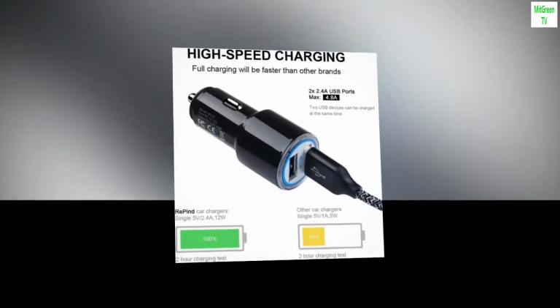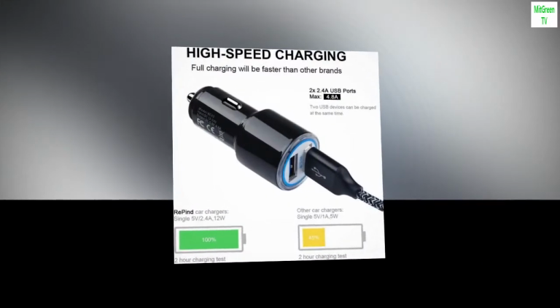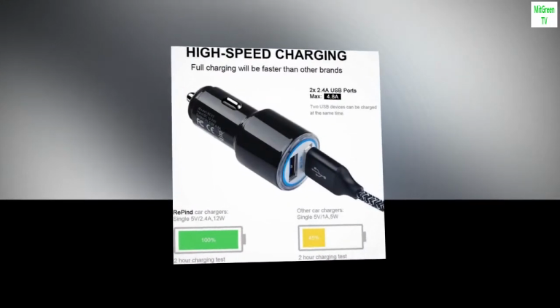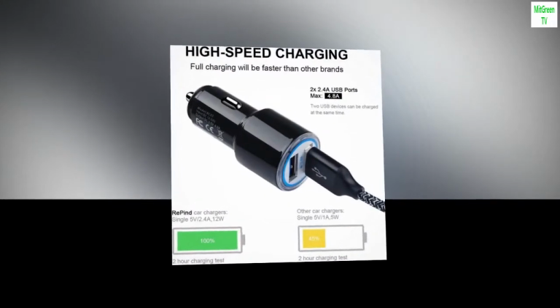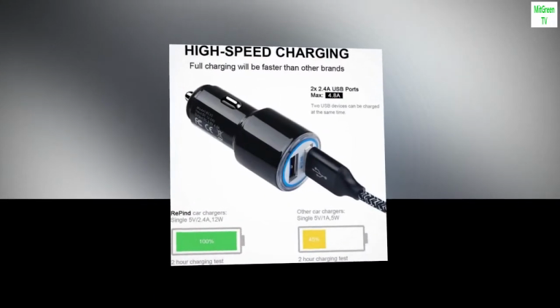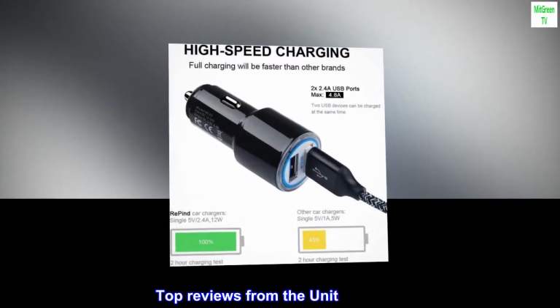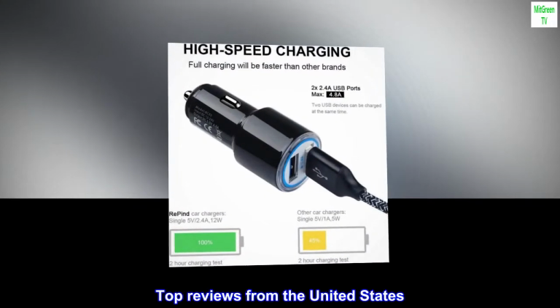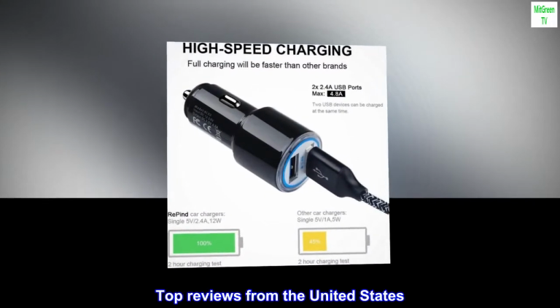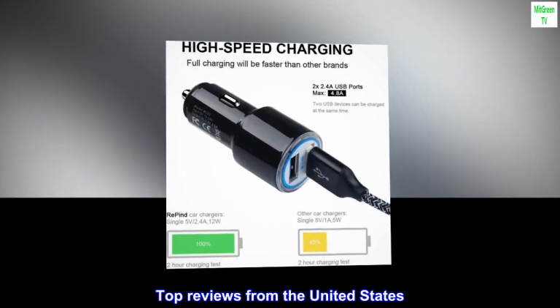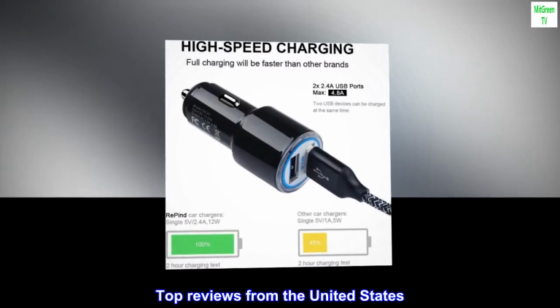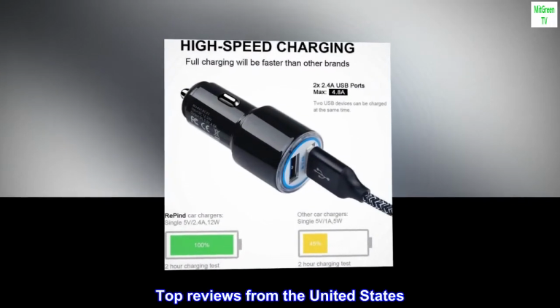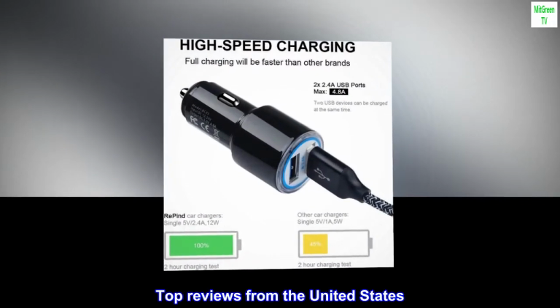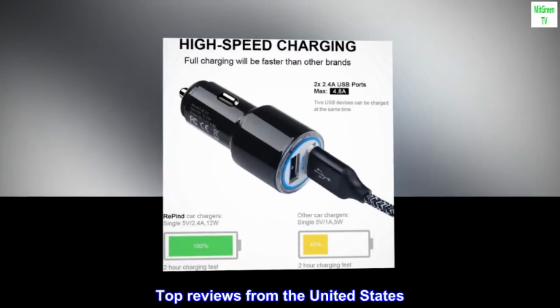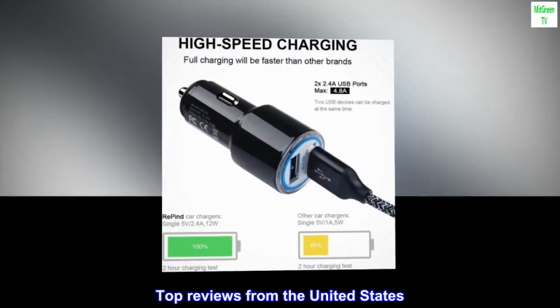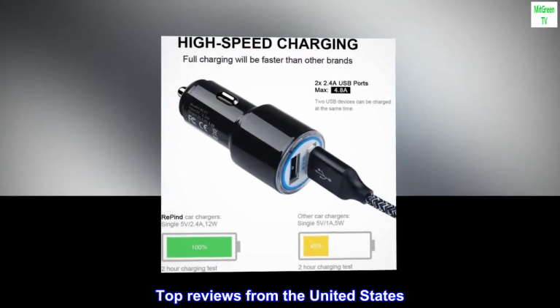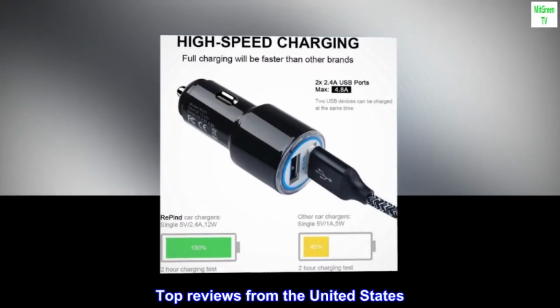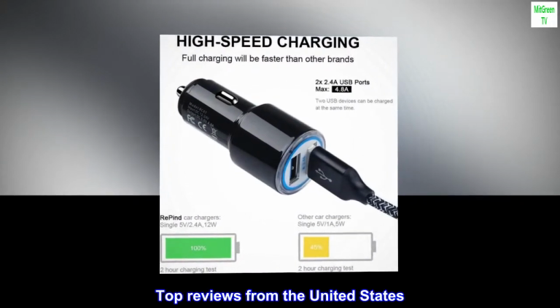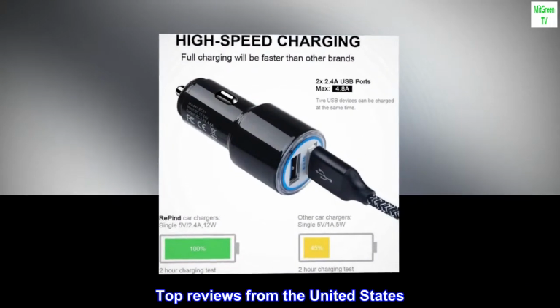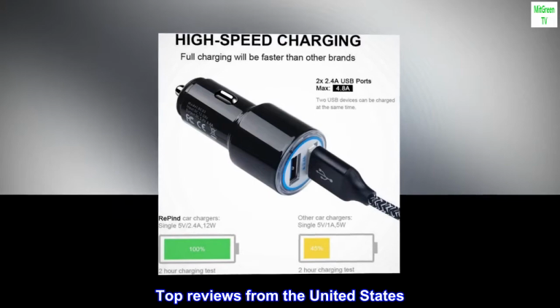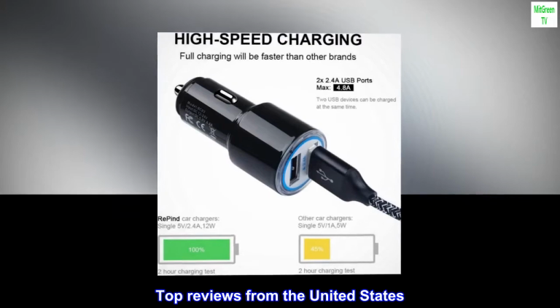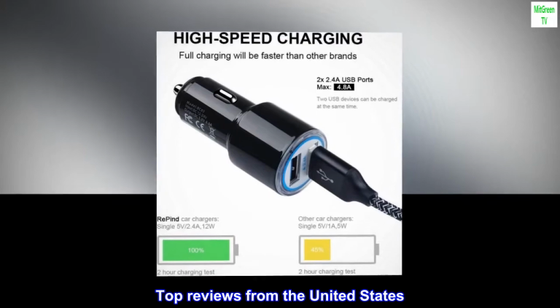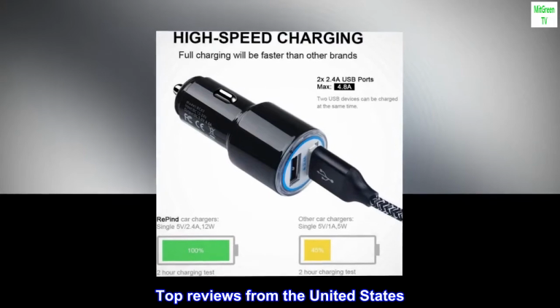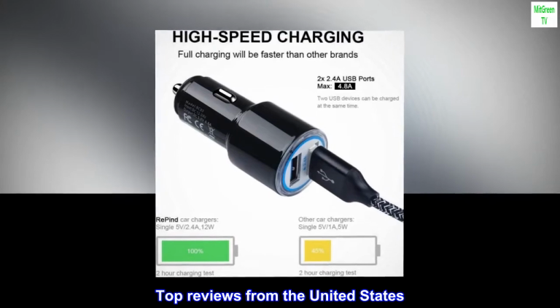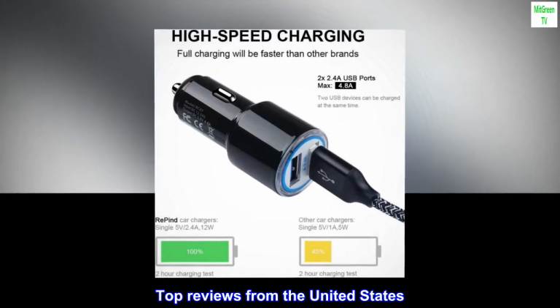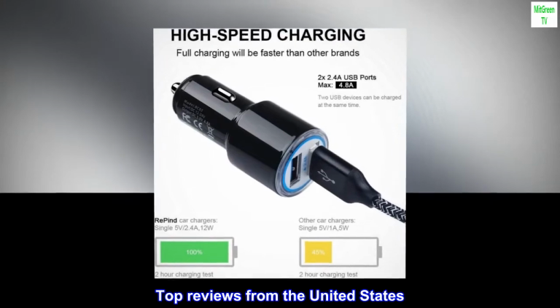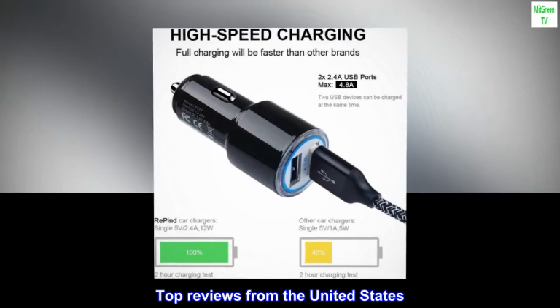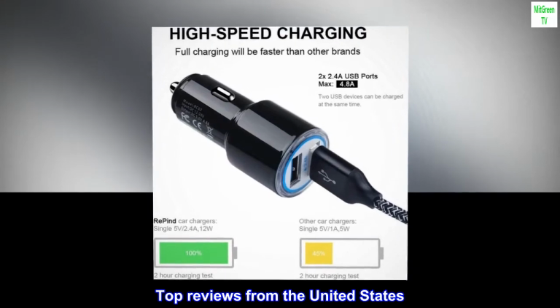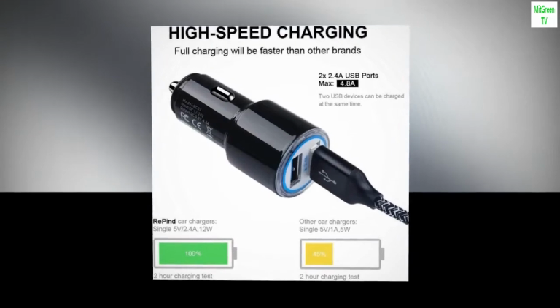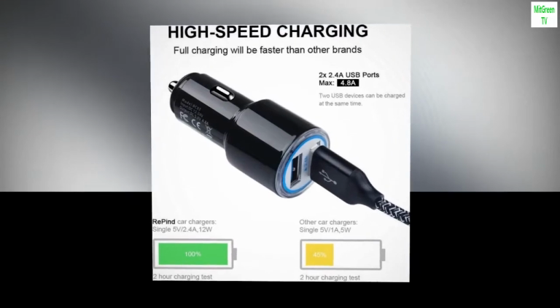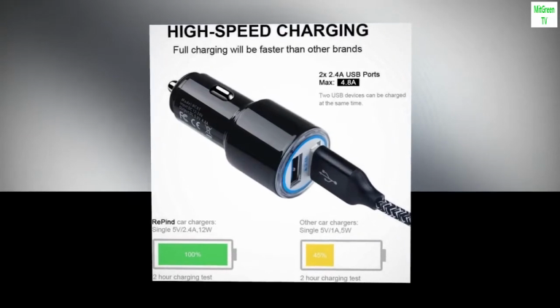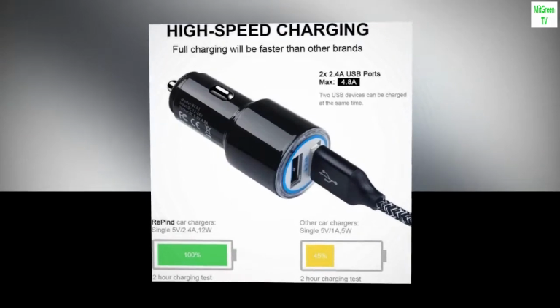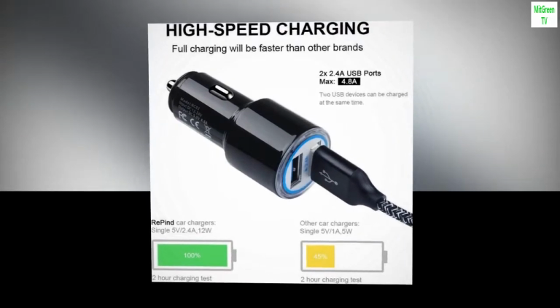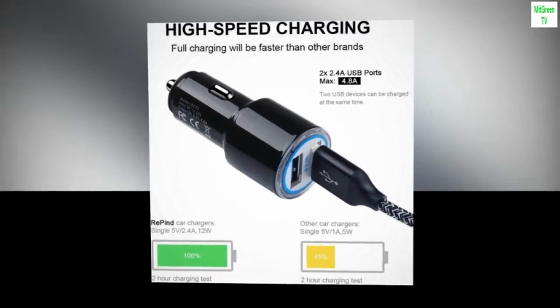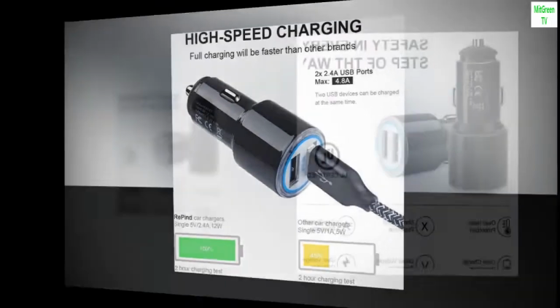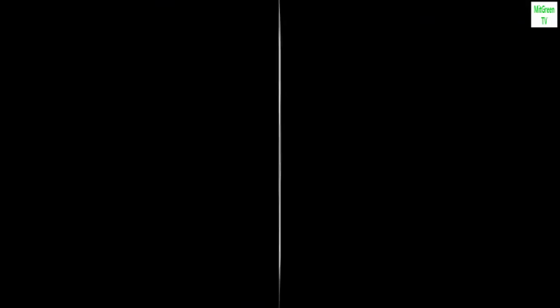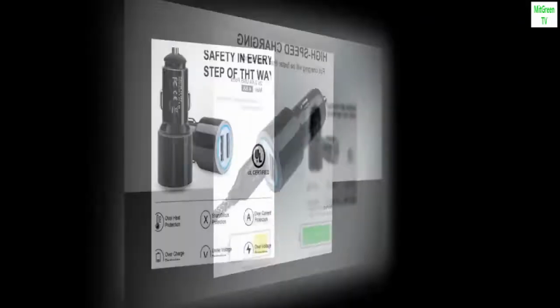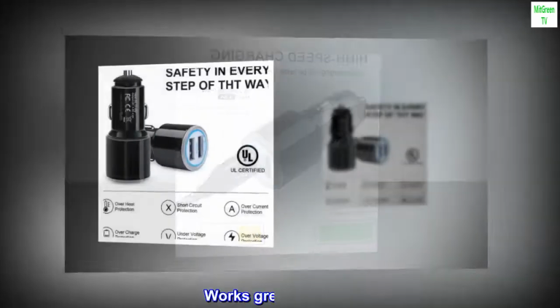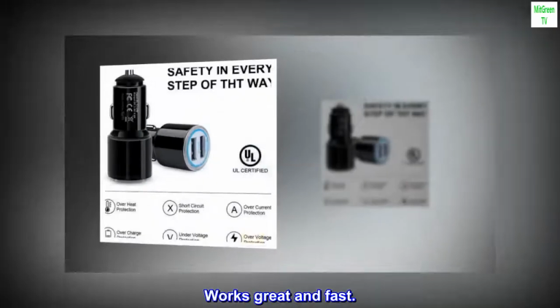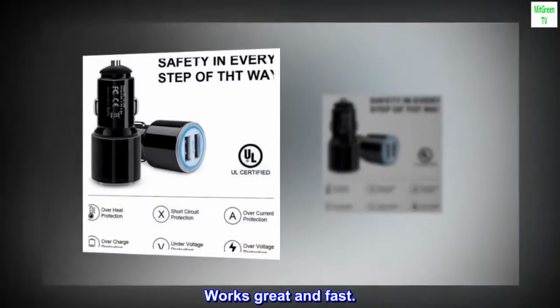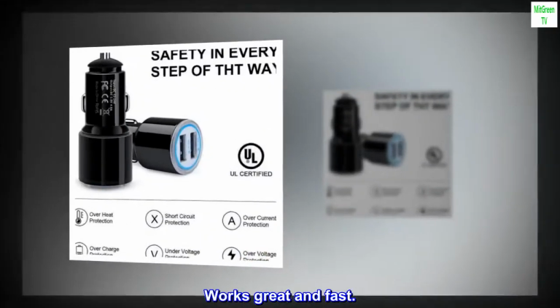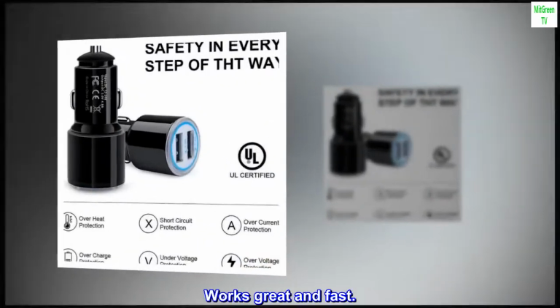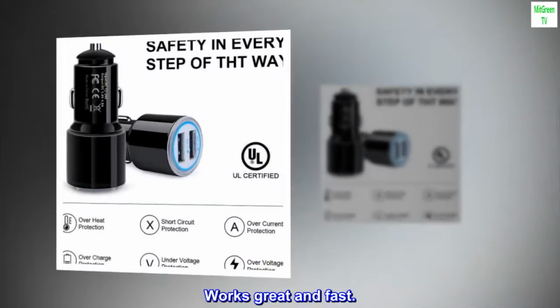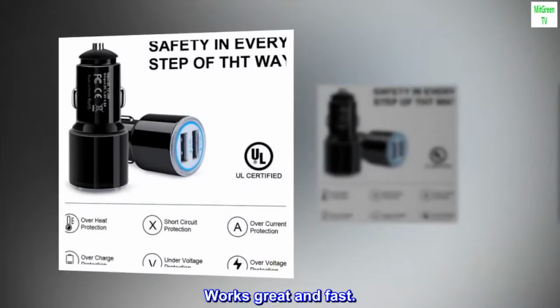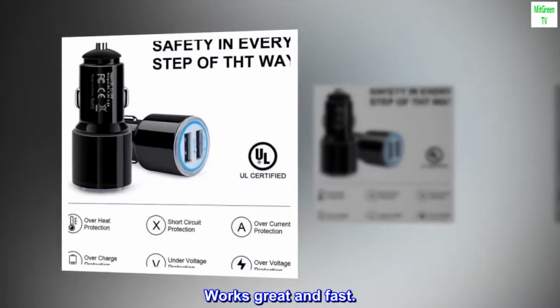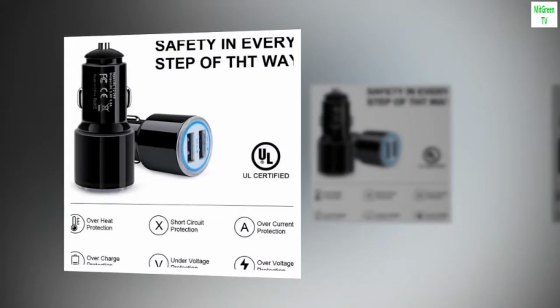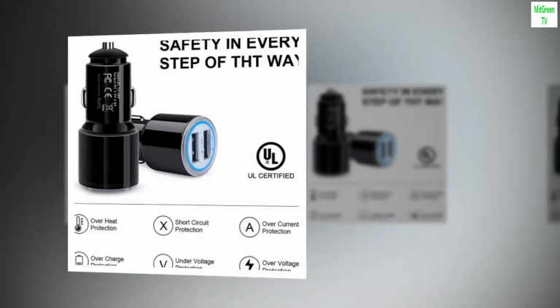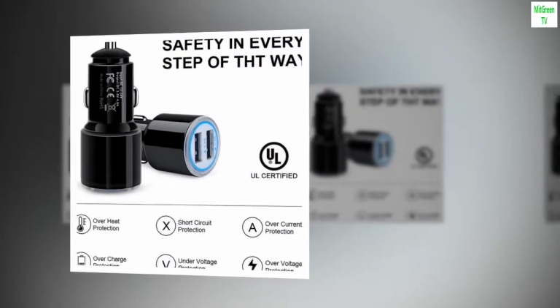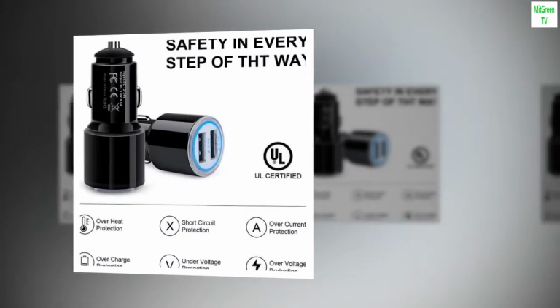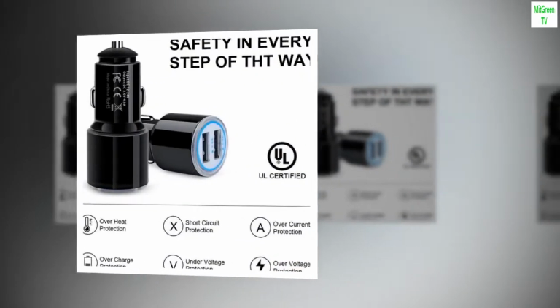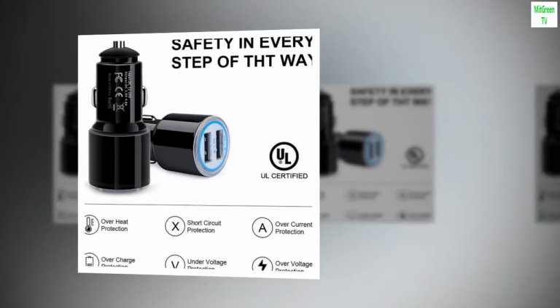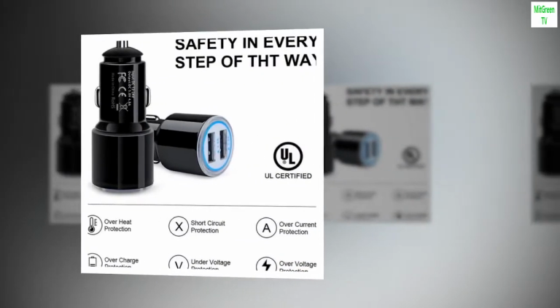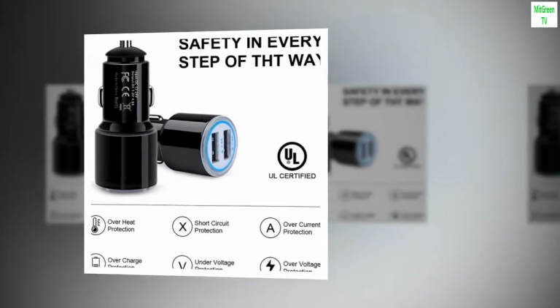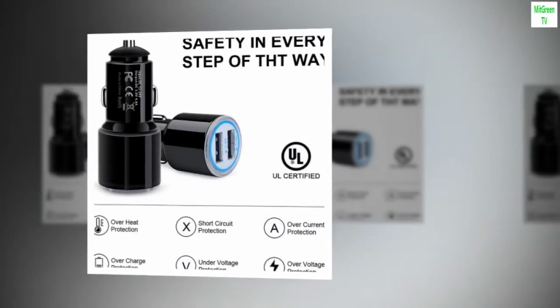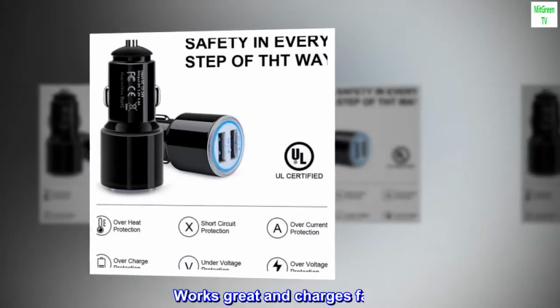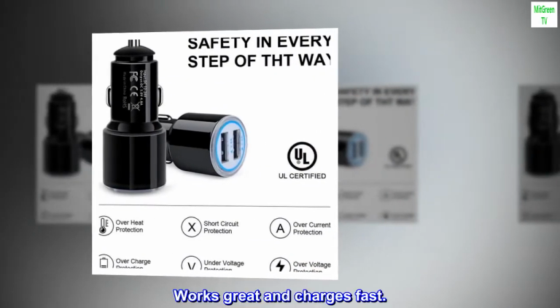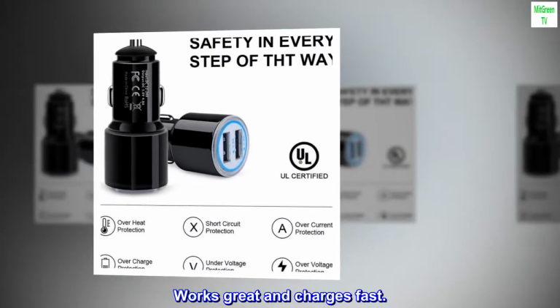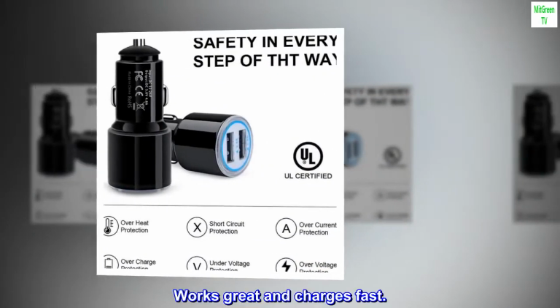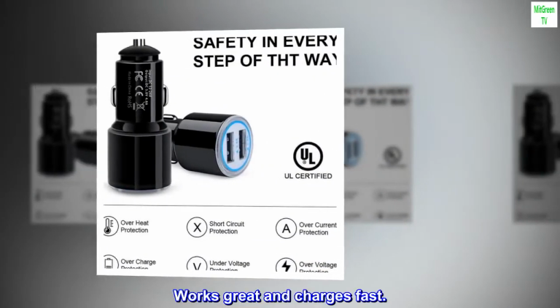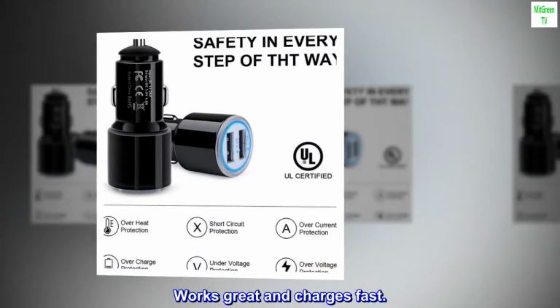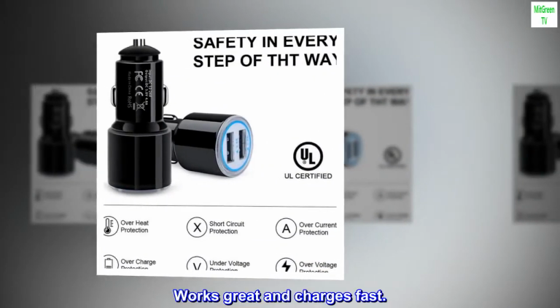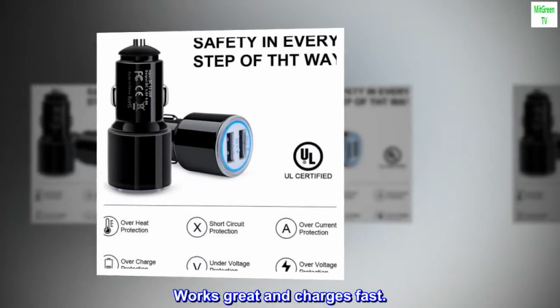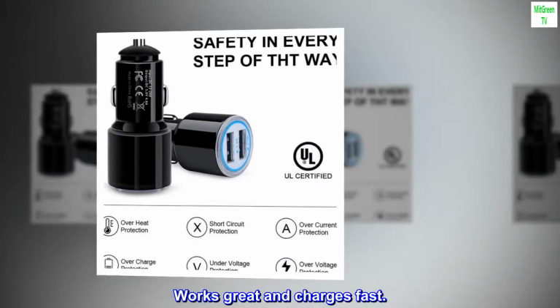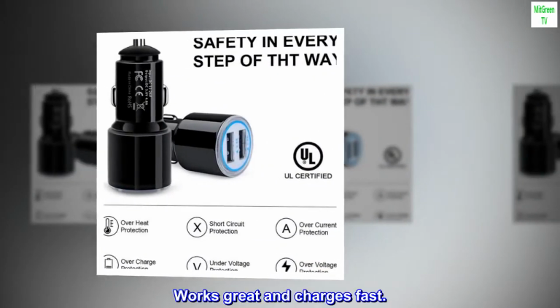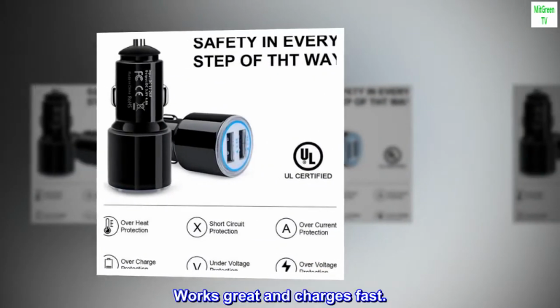Top Reviews from the United States: Works great and charges fast.